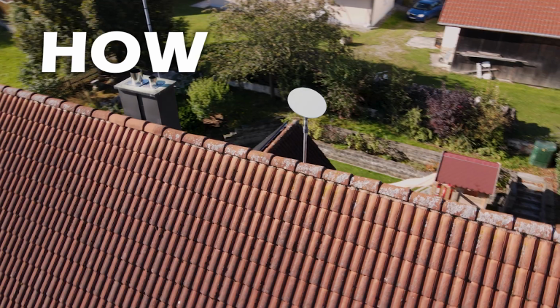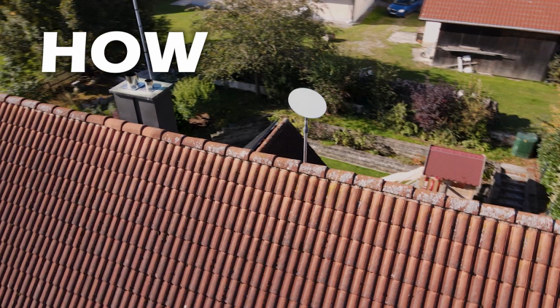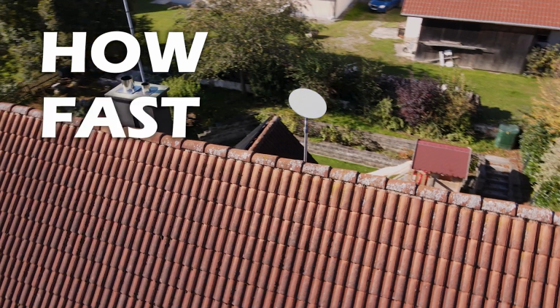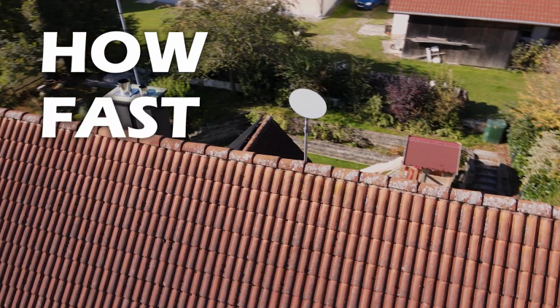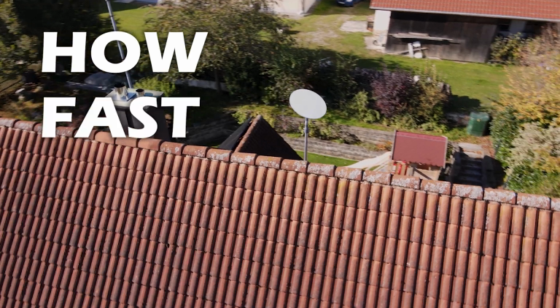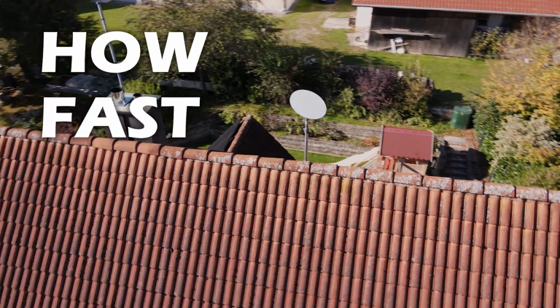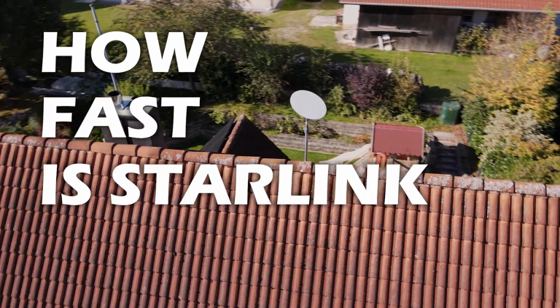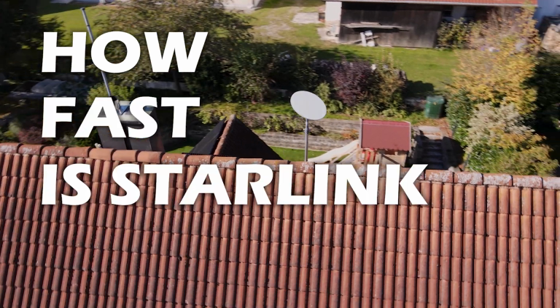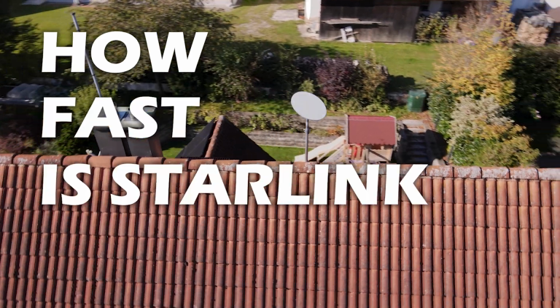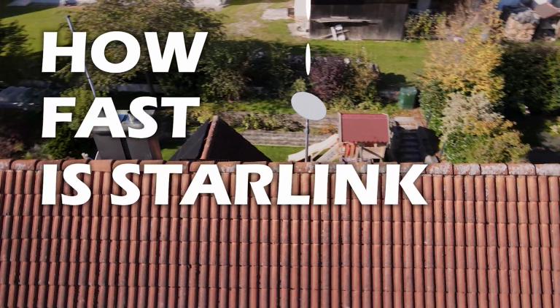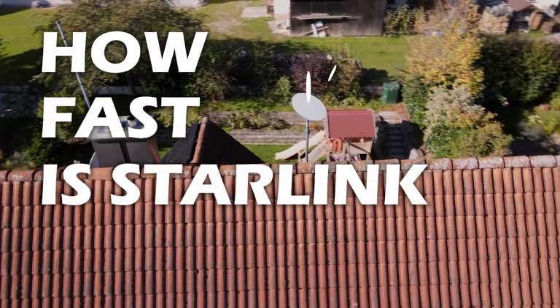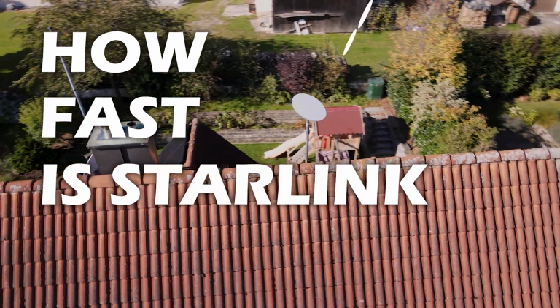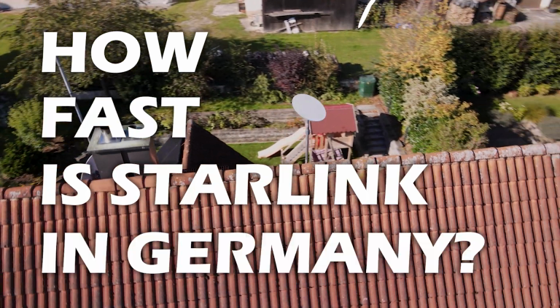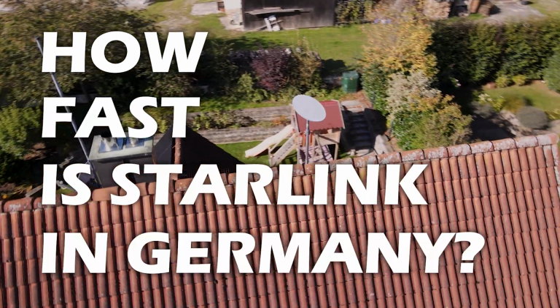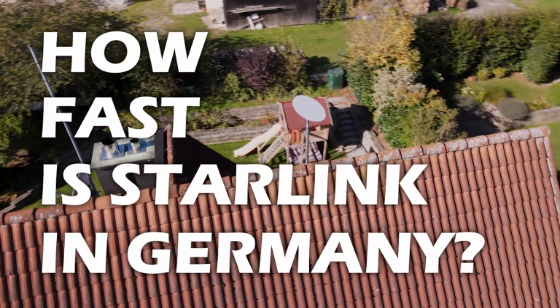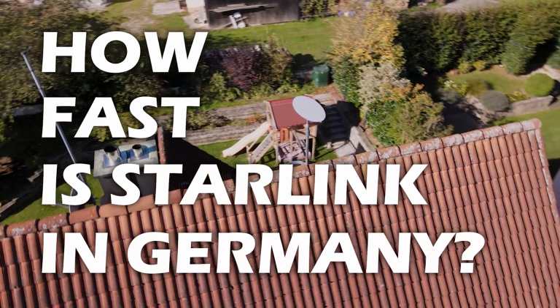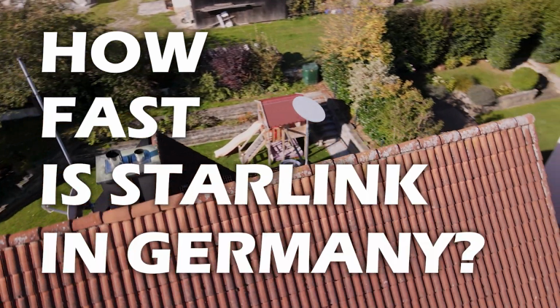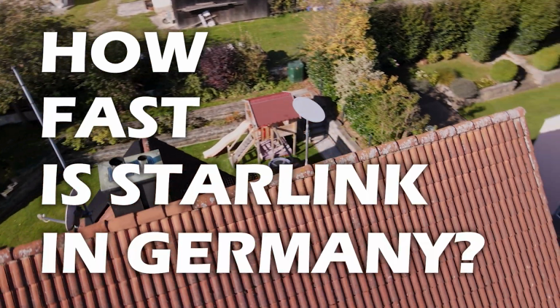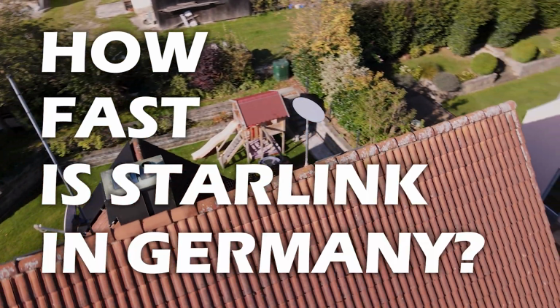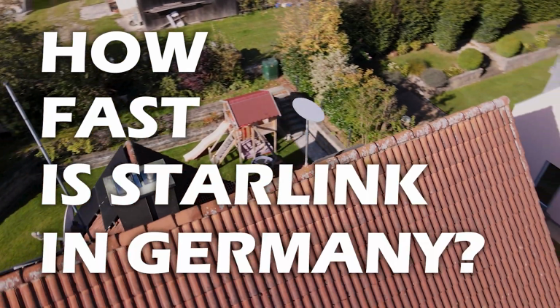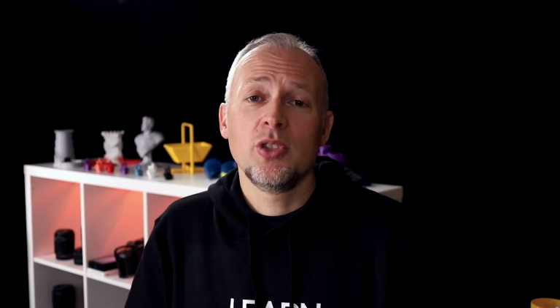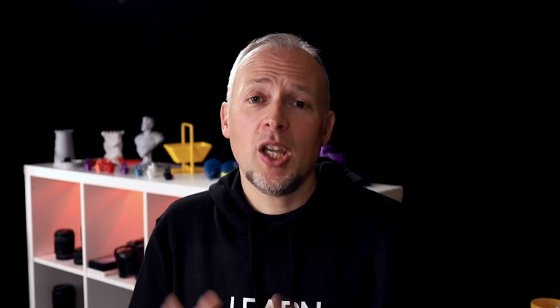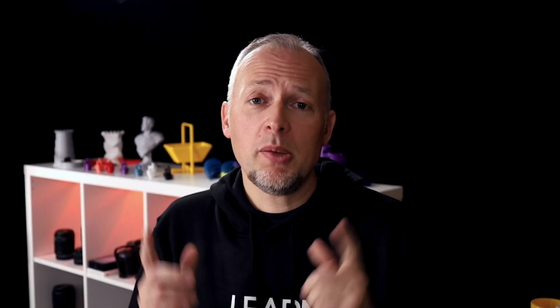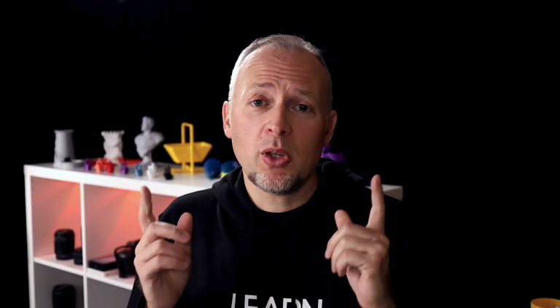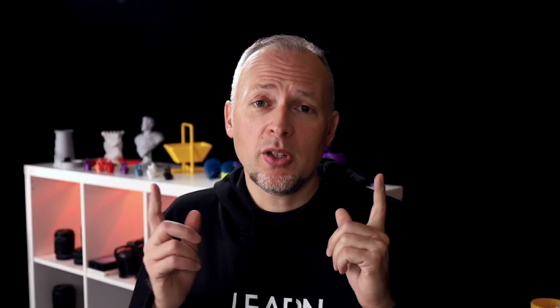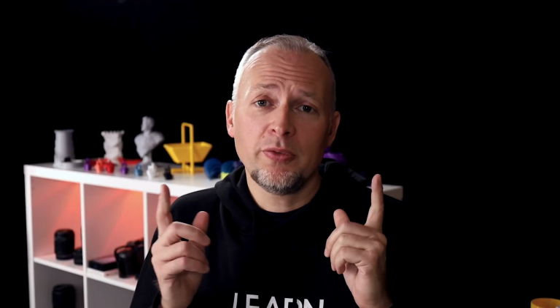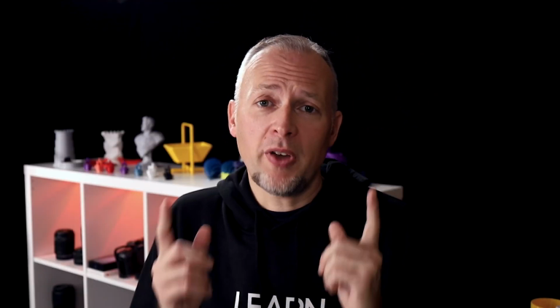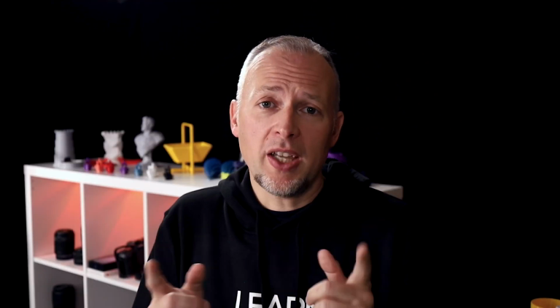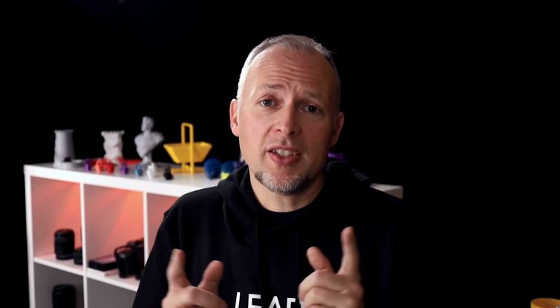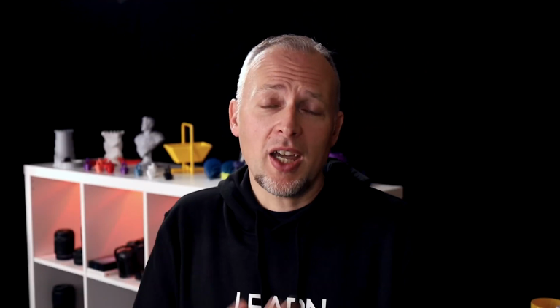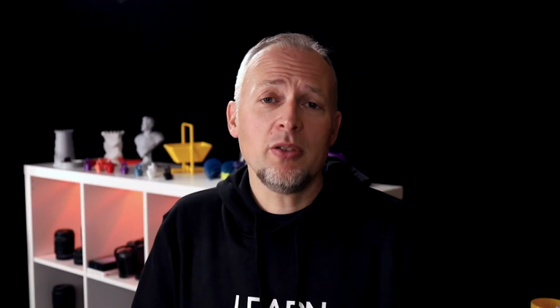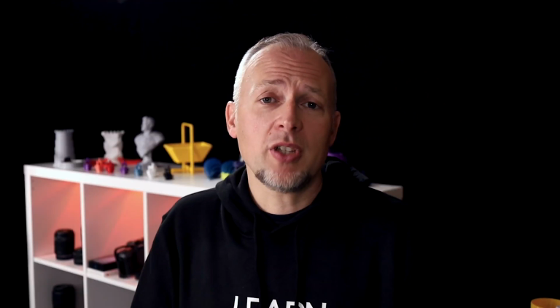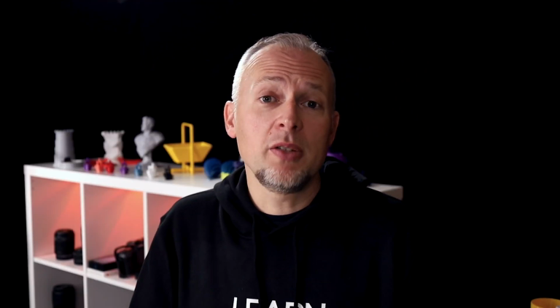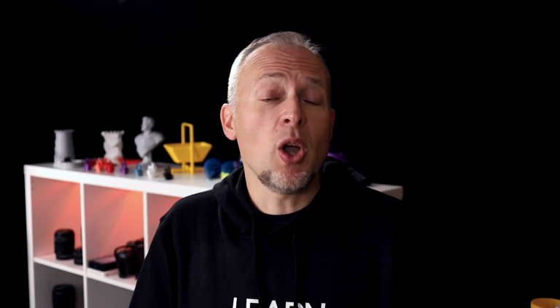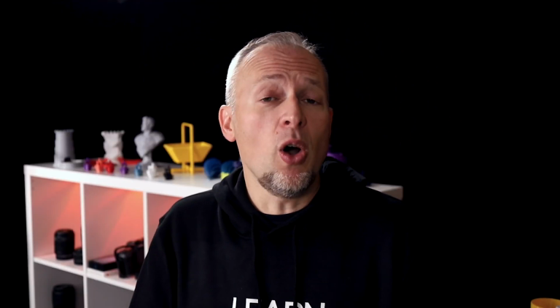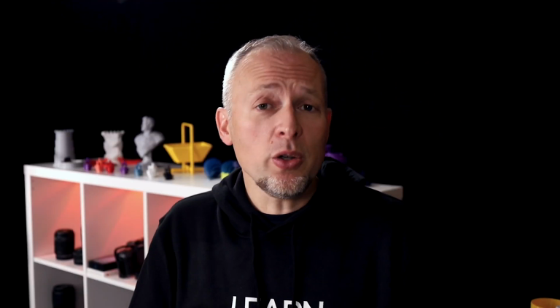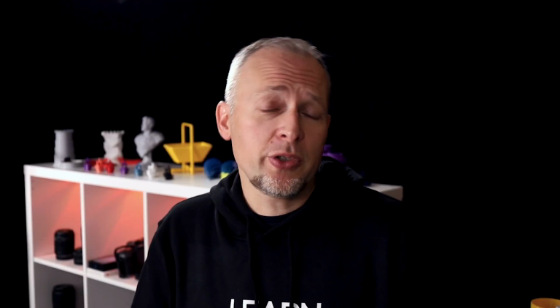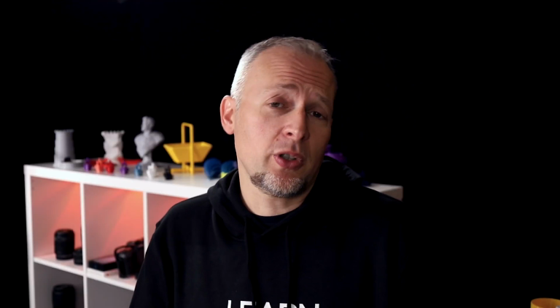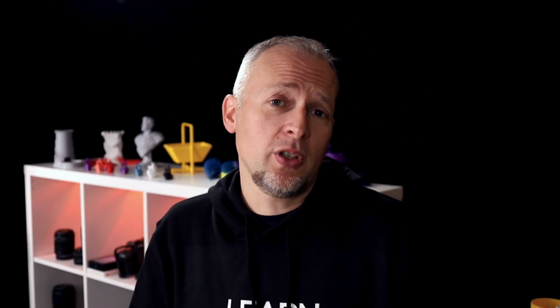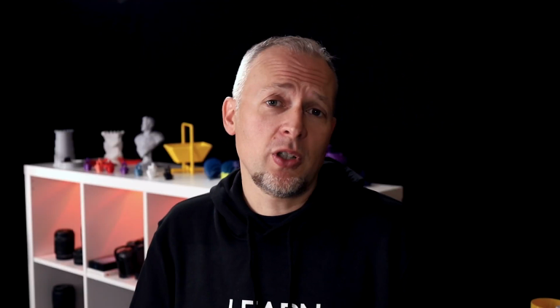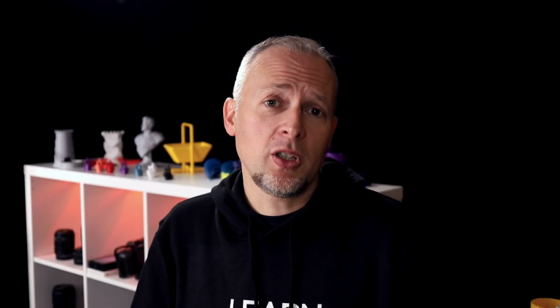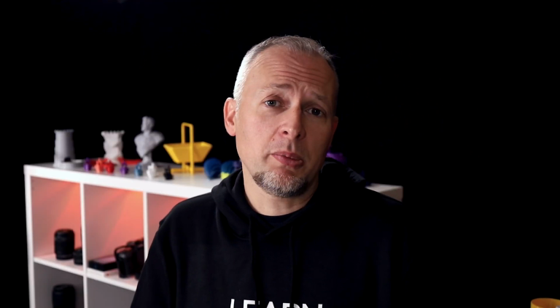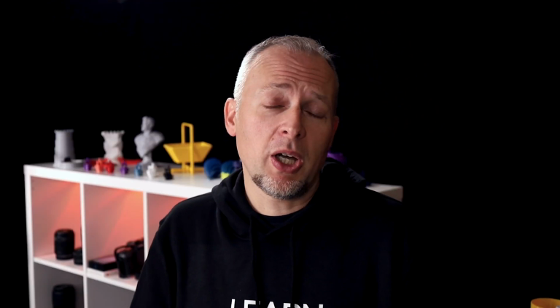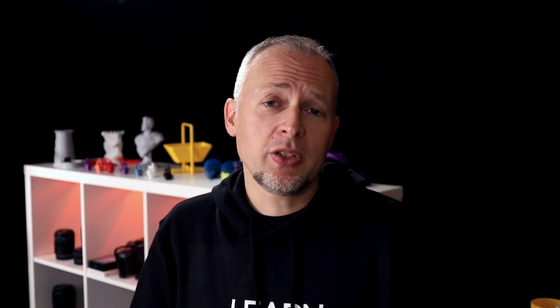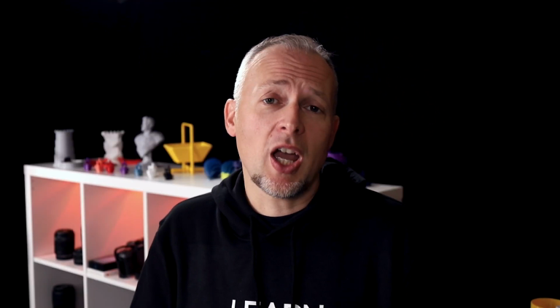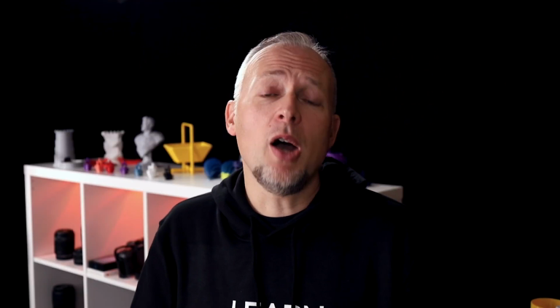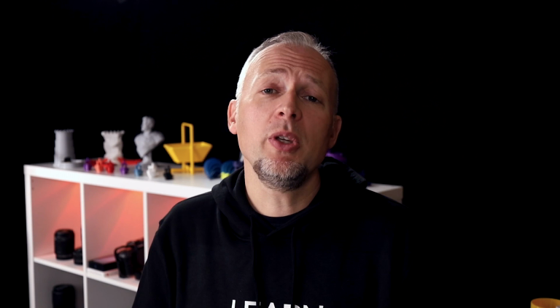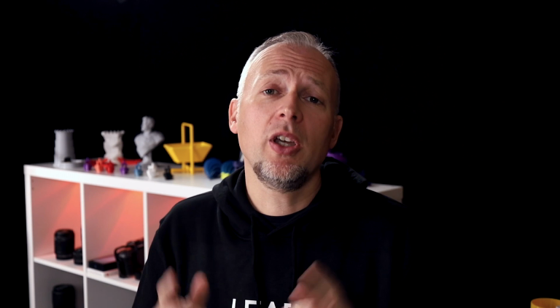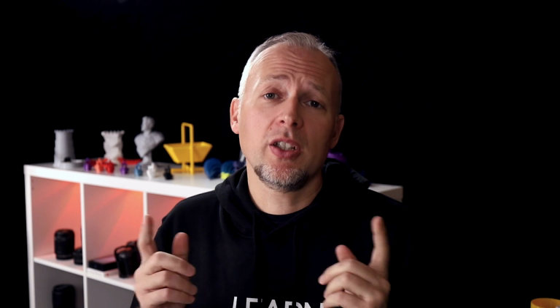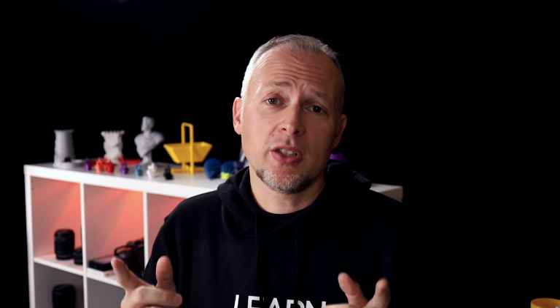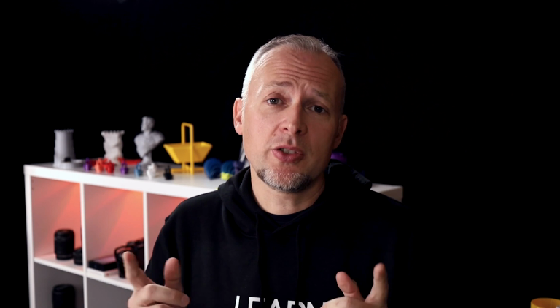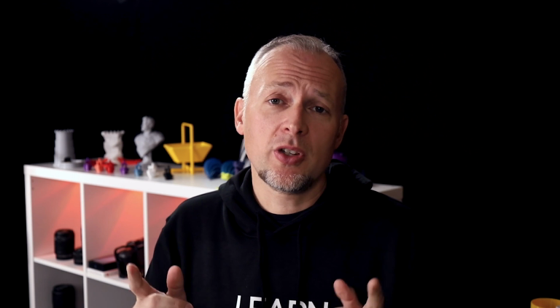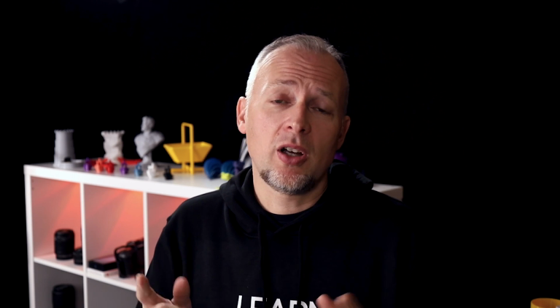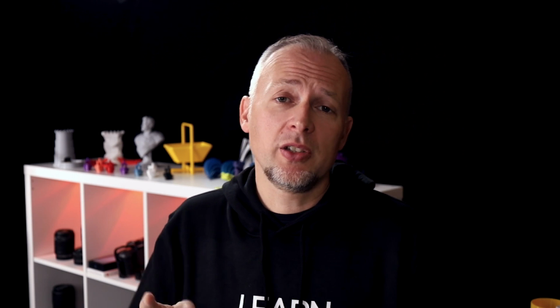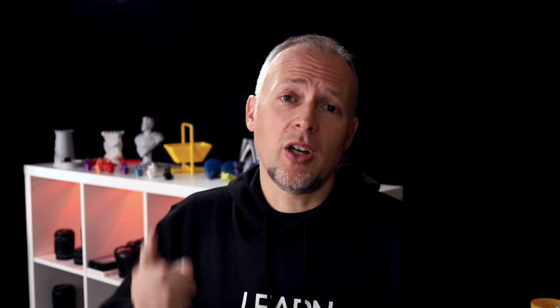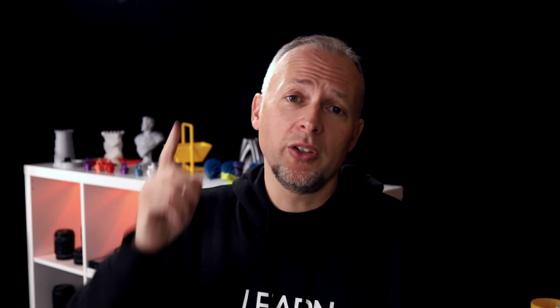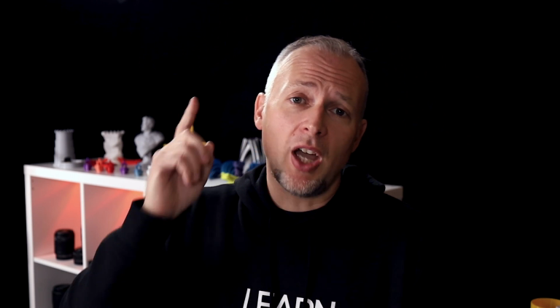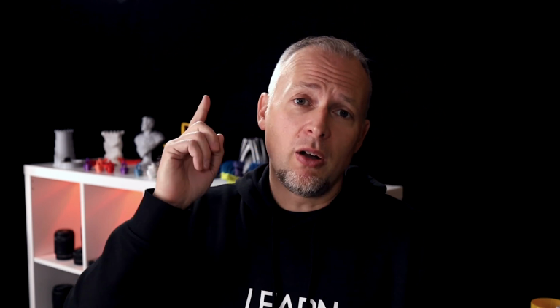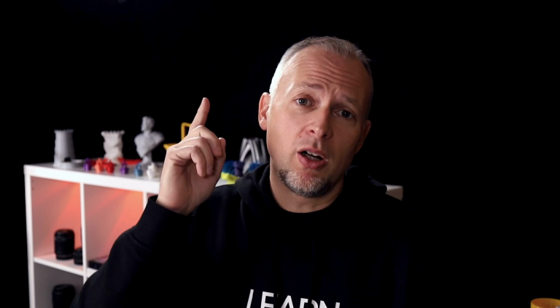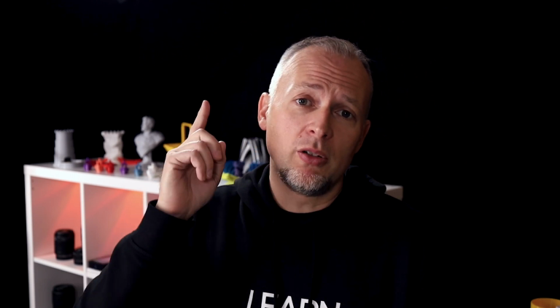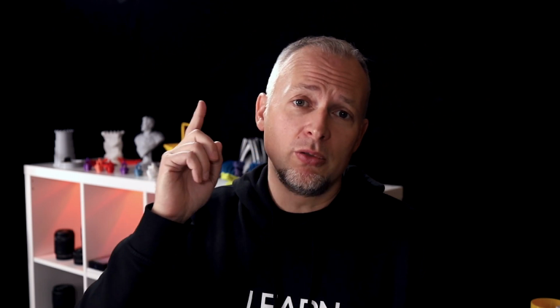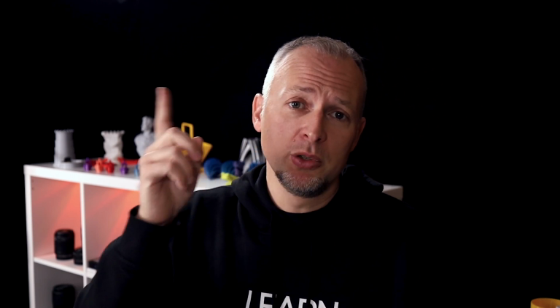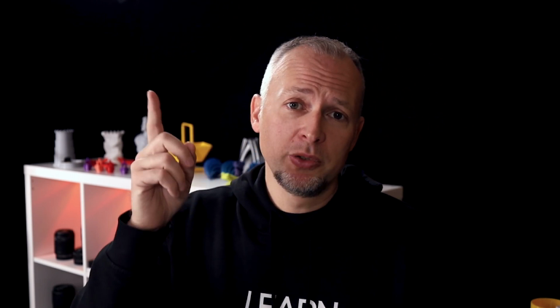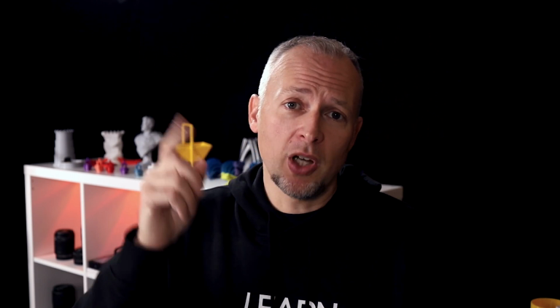How fast is Starlink in Germany? Today we're going to find out and we're also going to talk about how we got it installed on our rooftop.